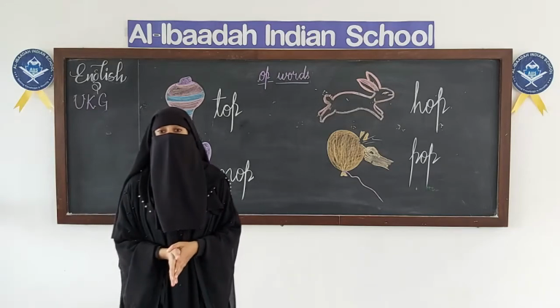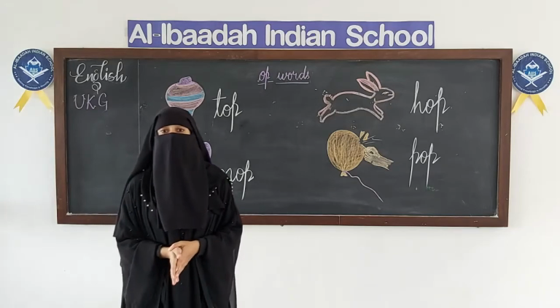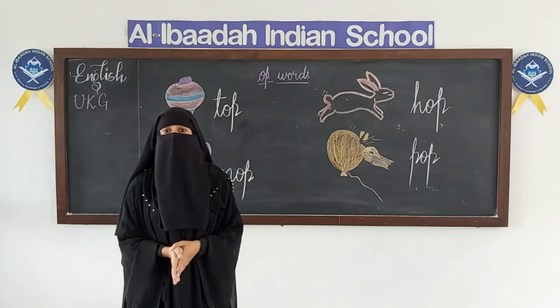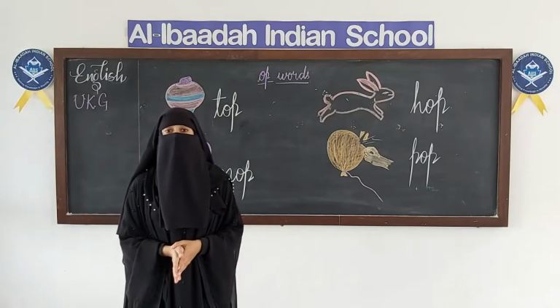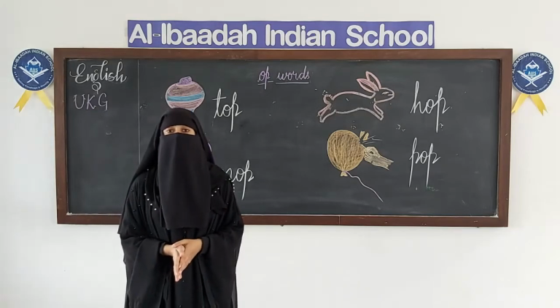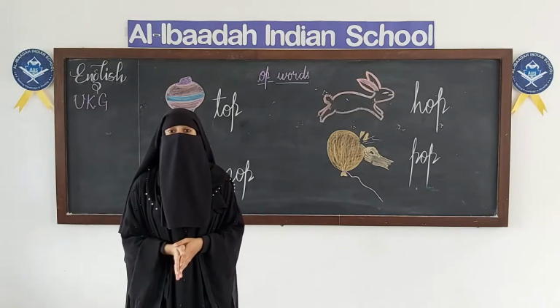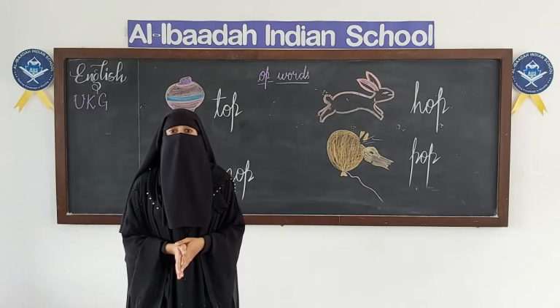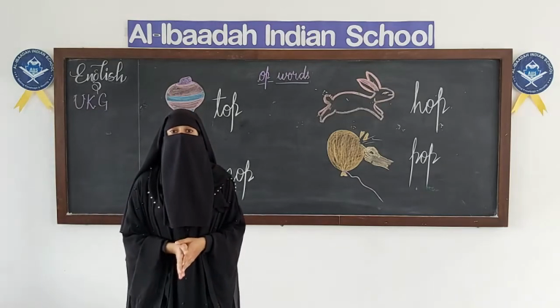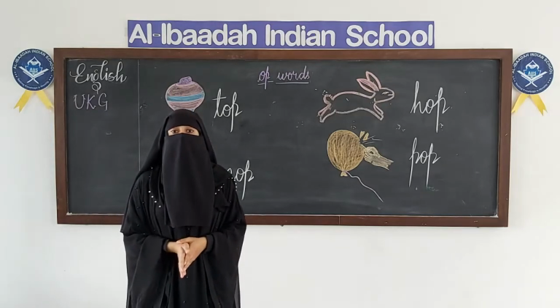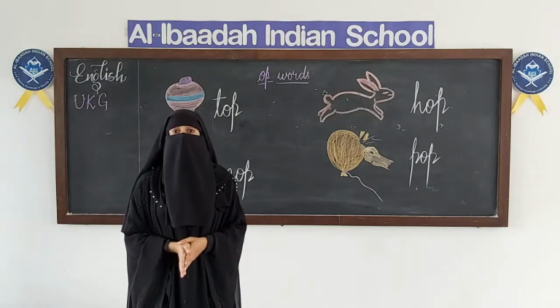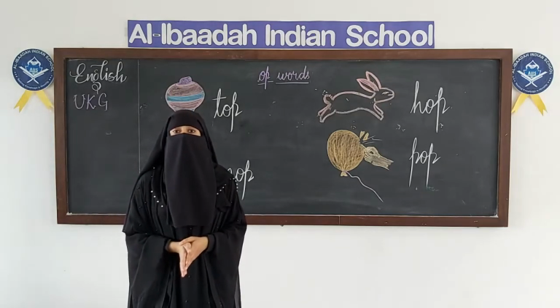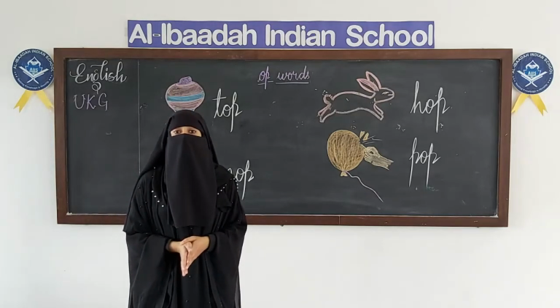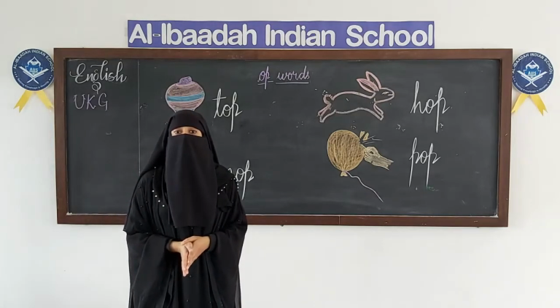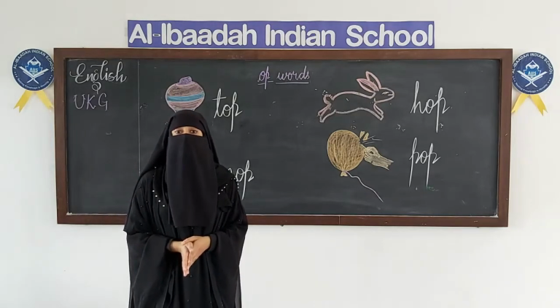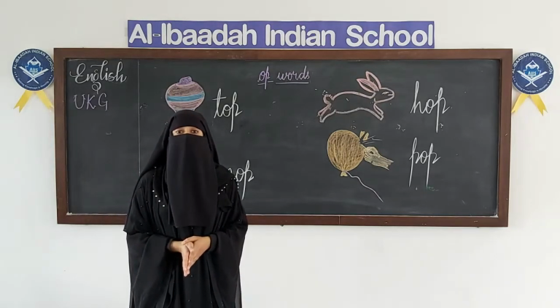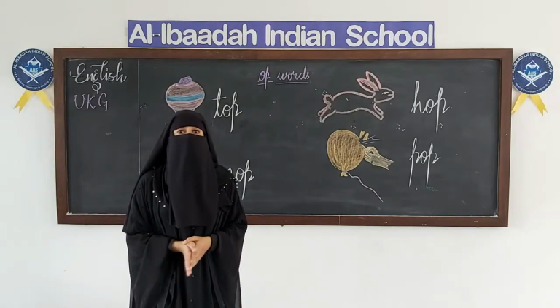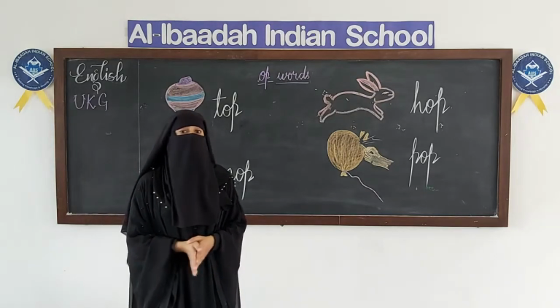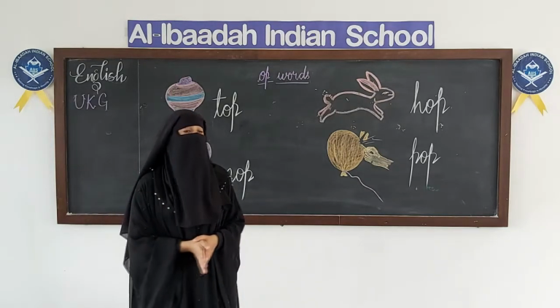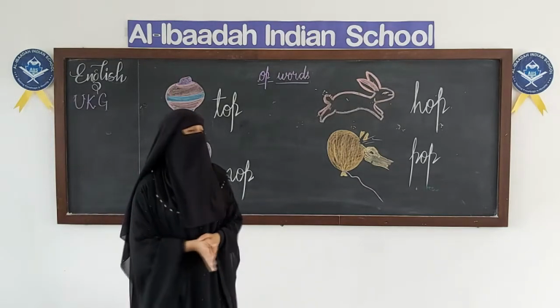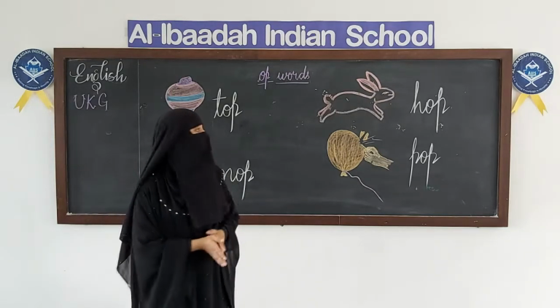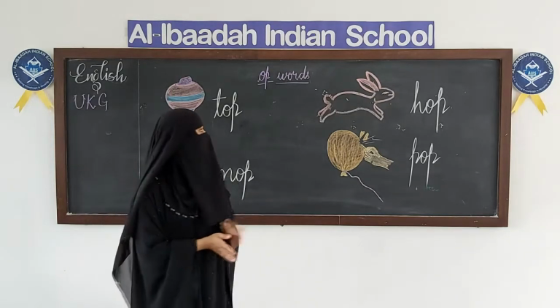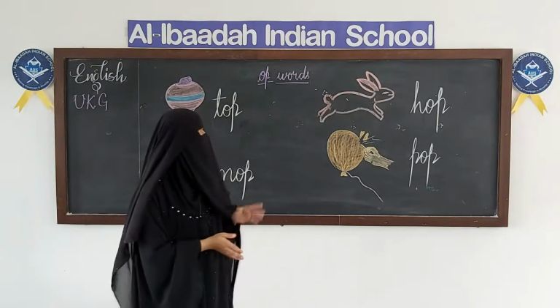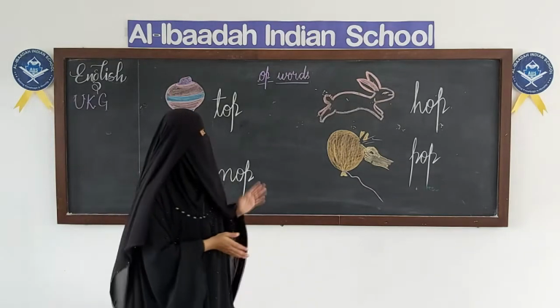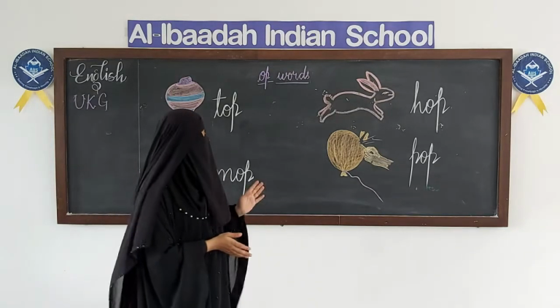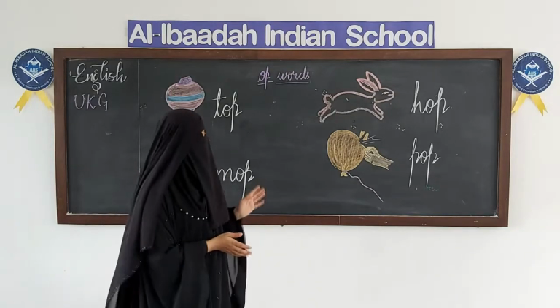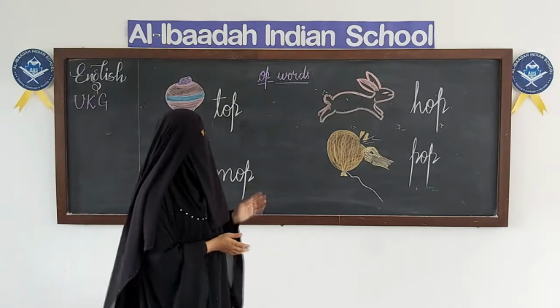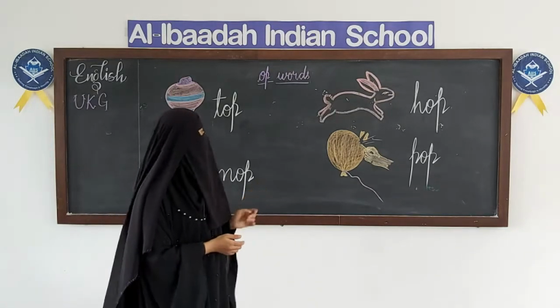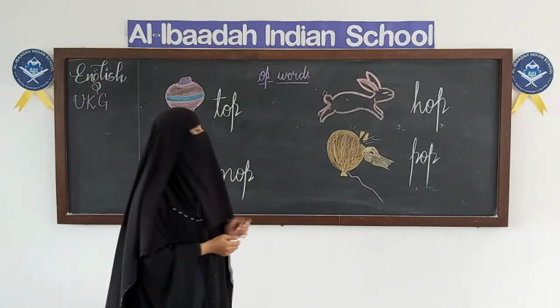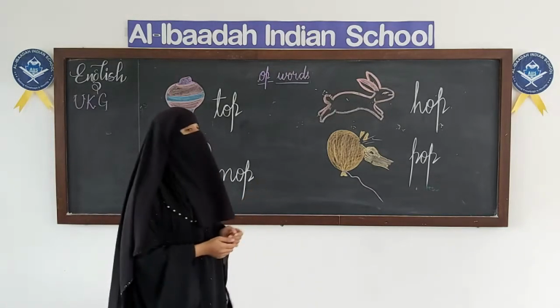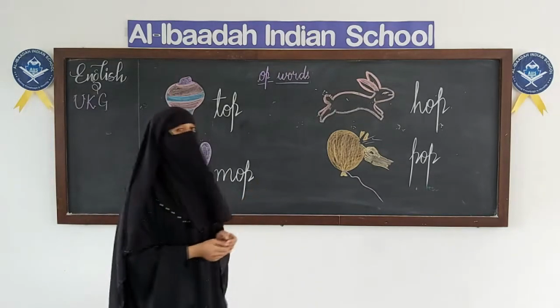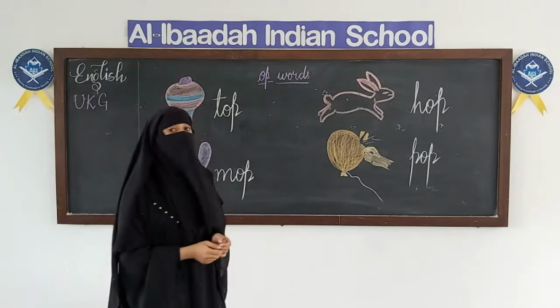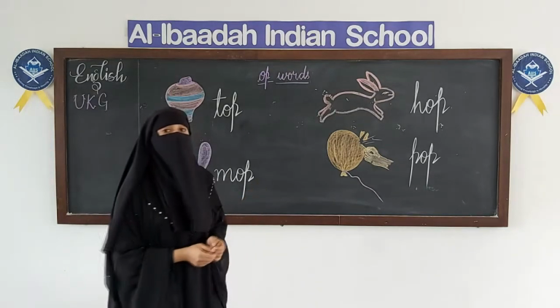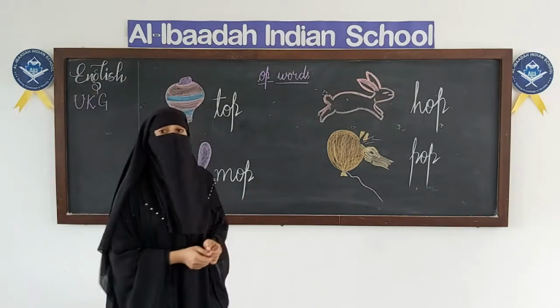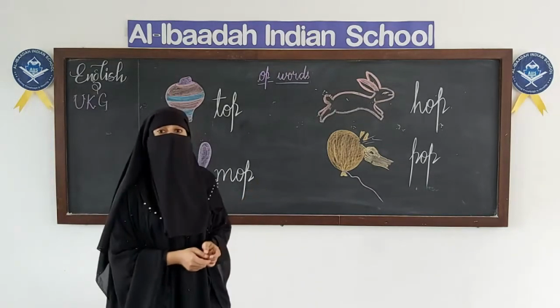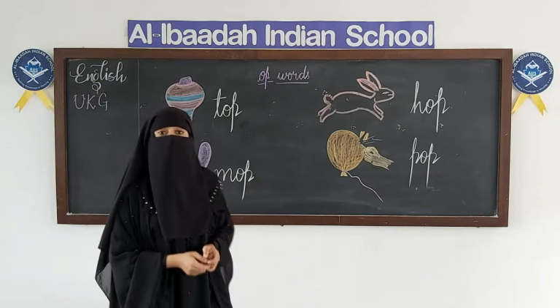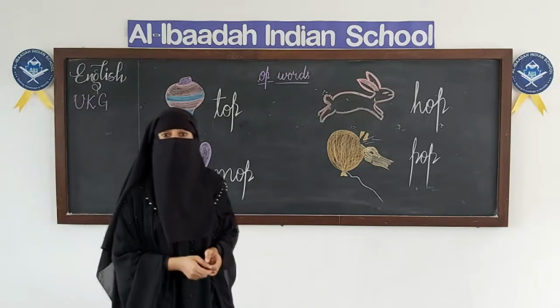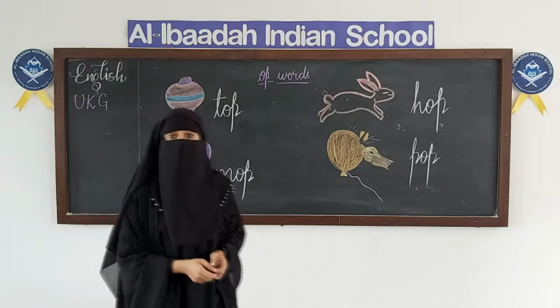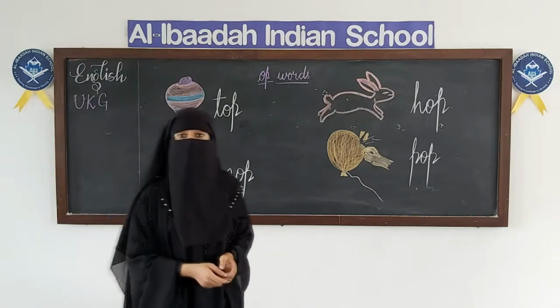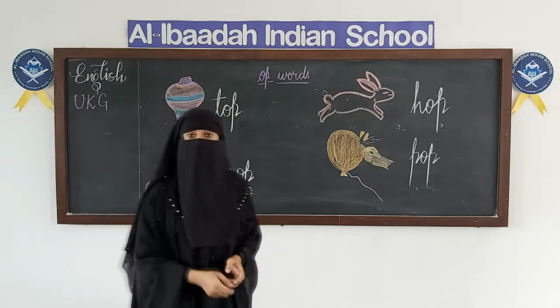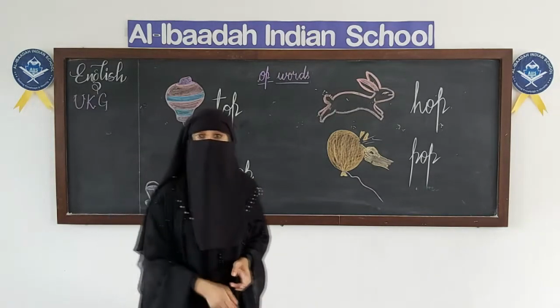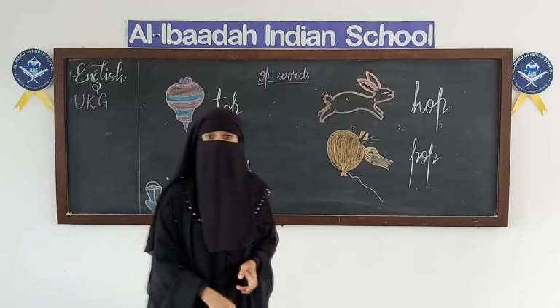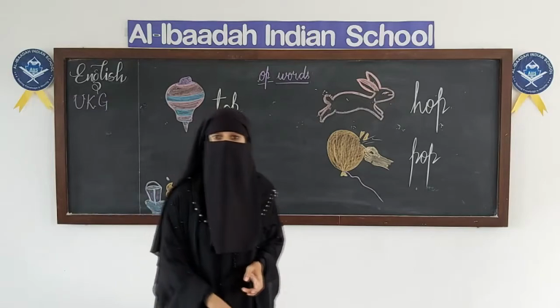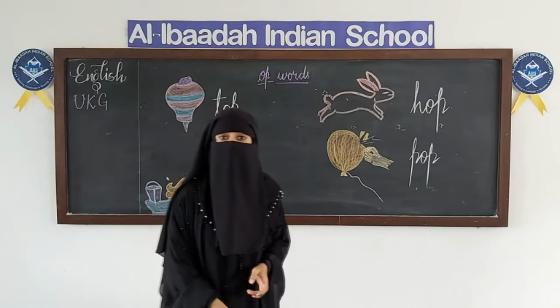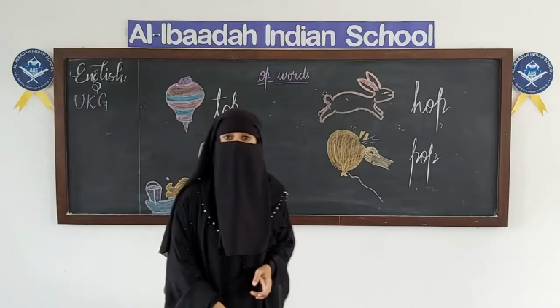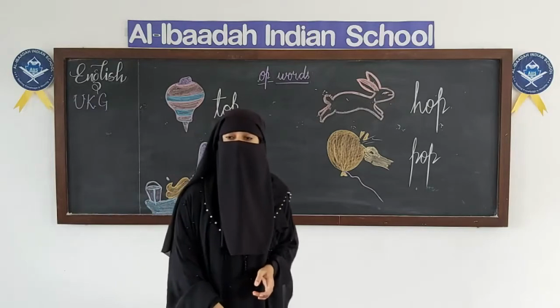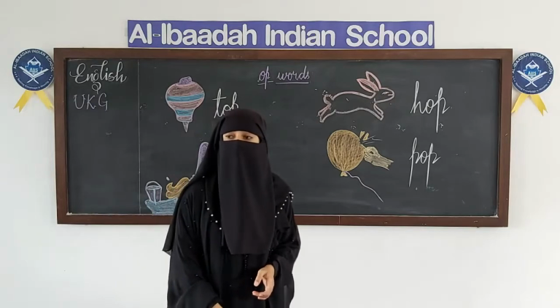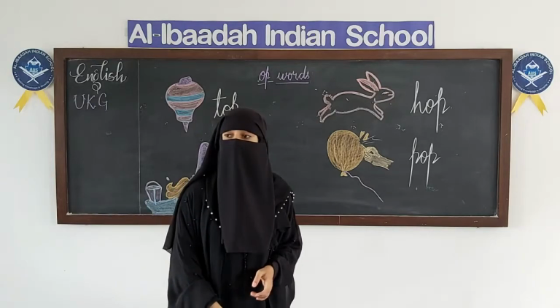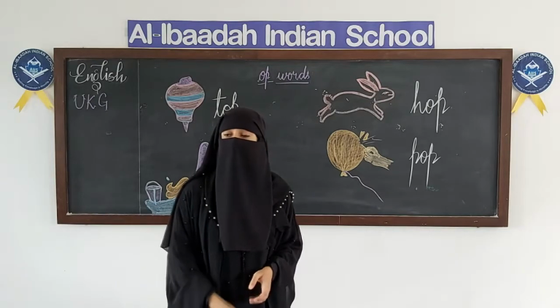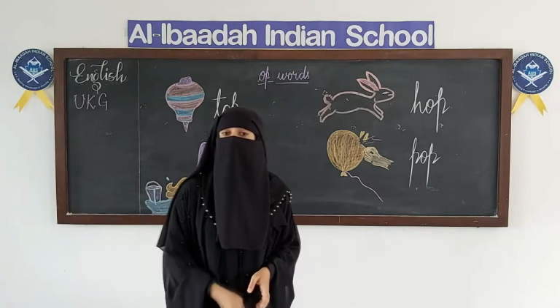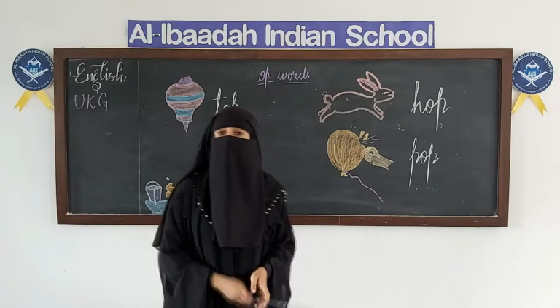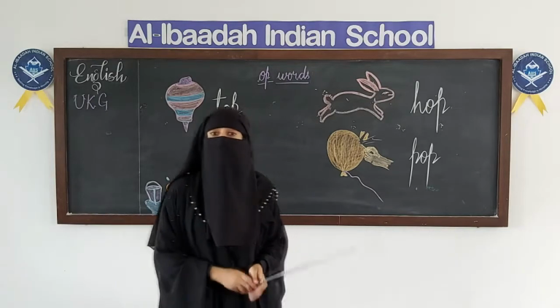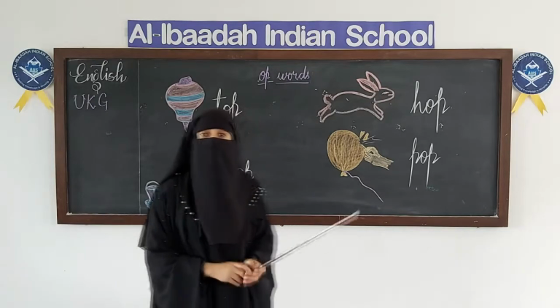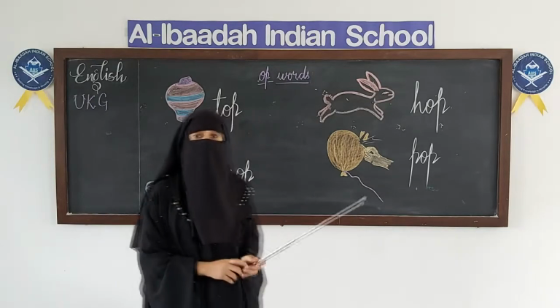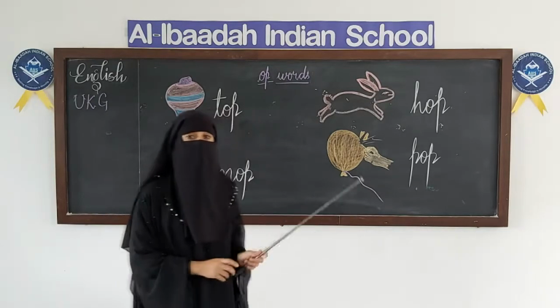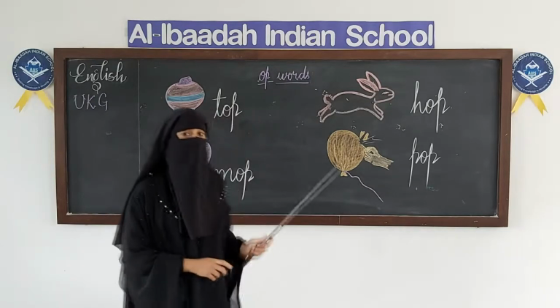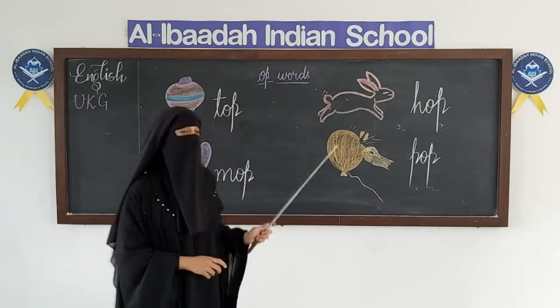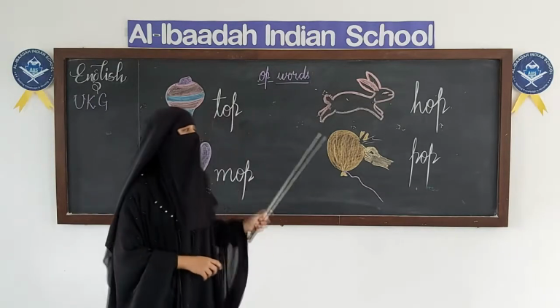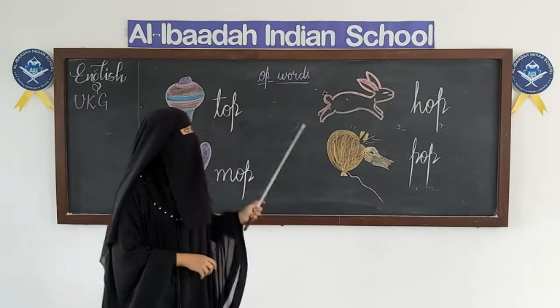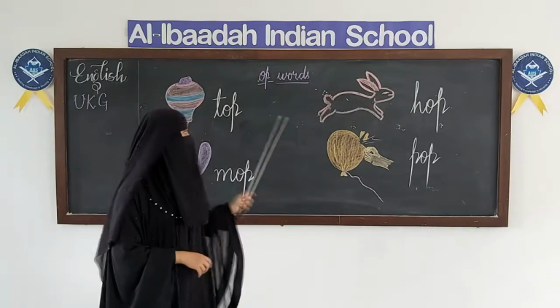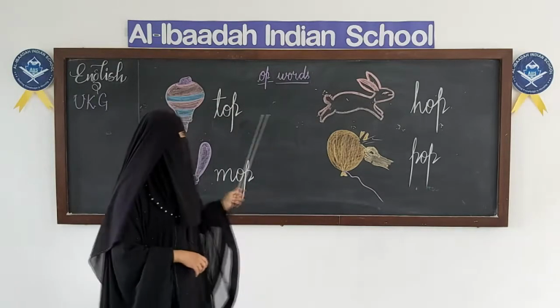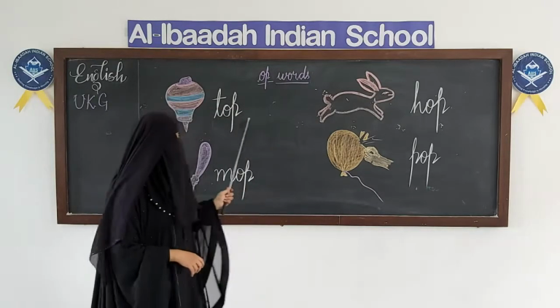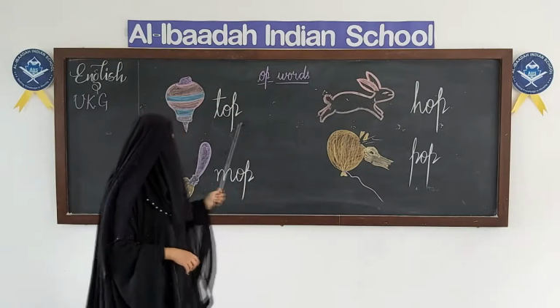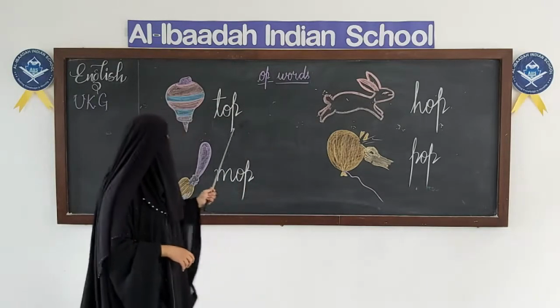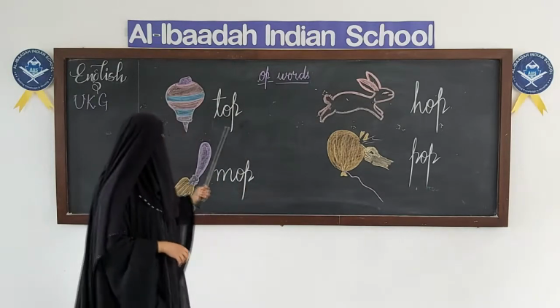Children, now we will learn OP words. Okay? OP words.